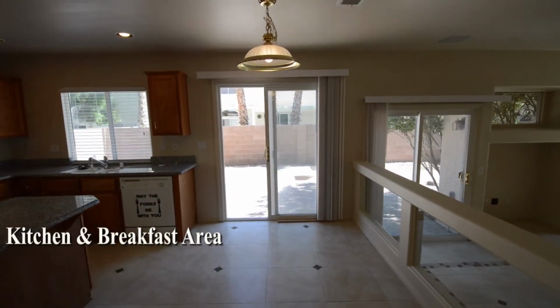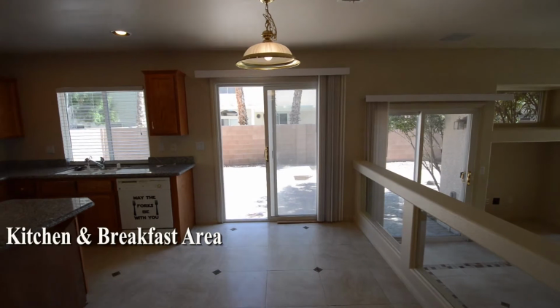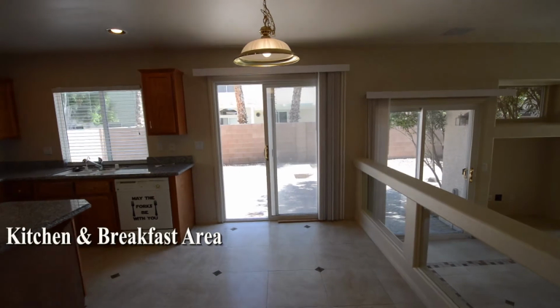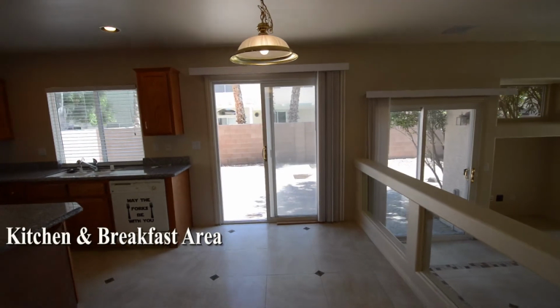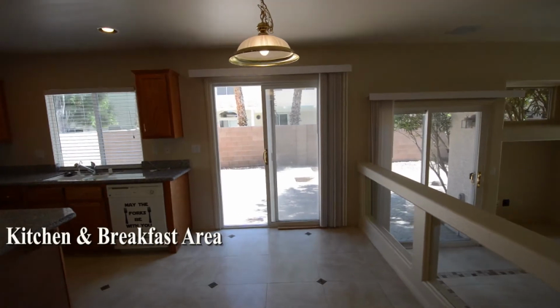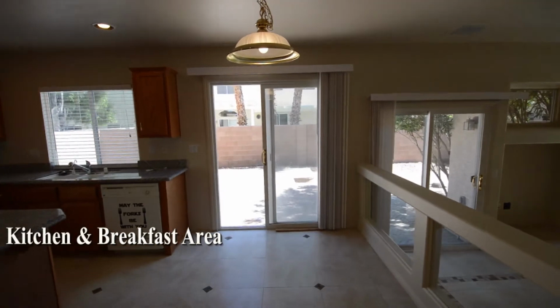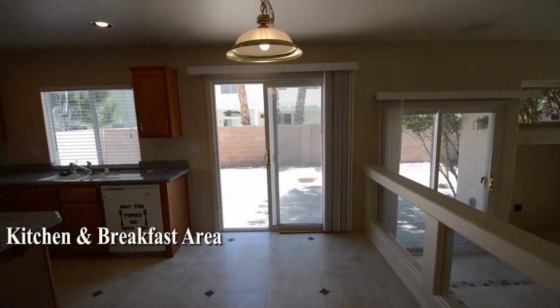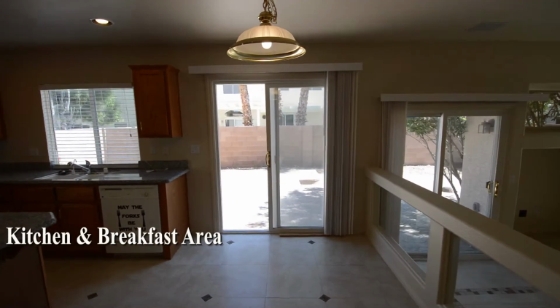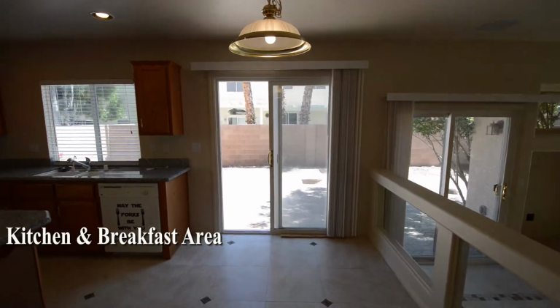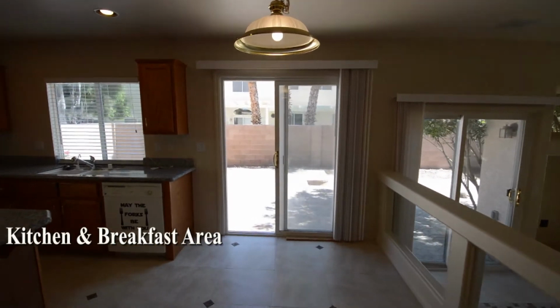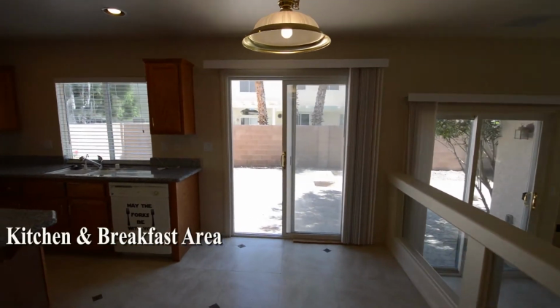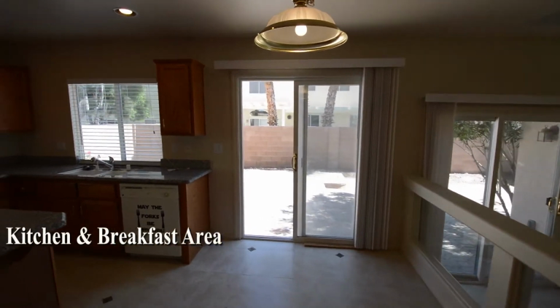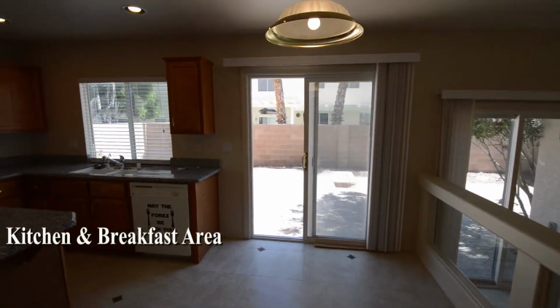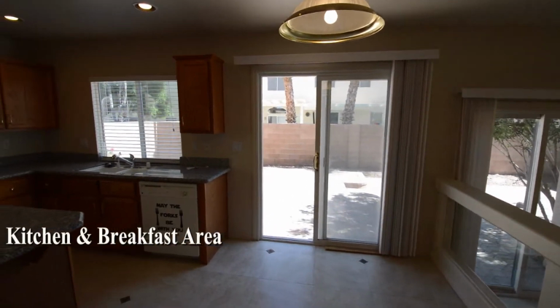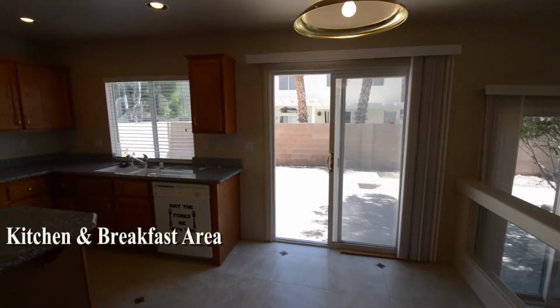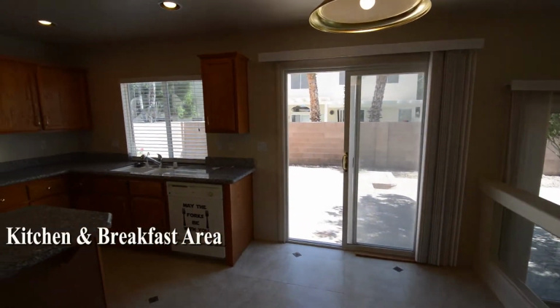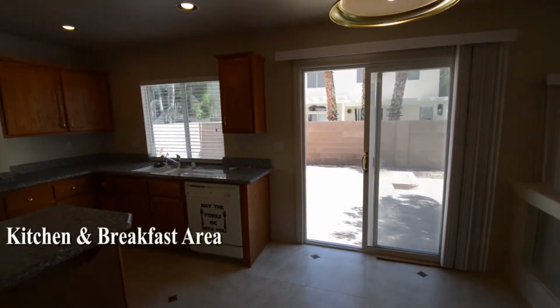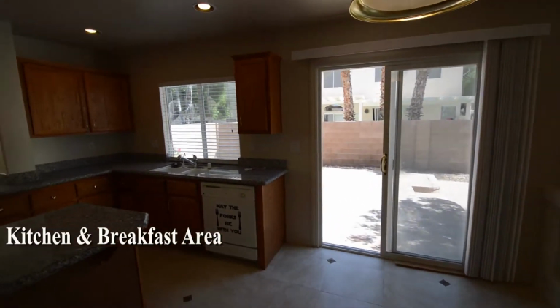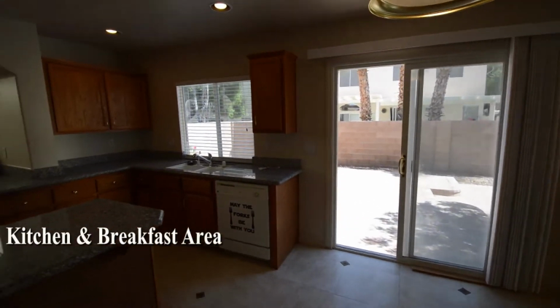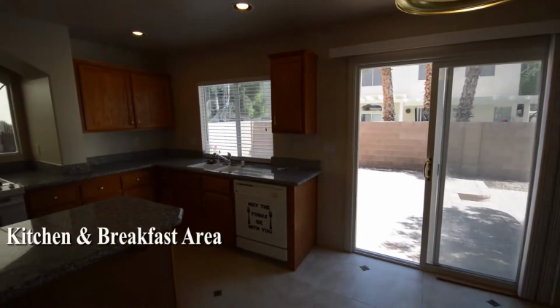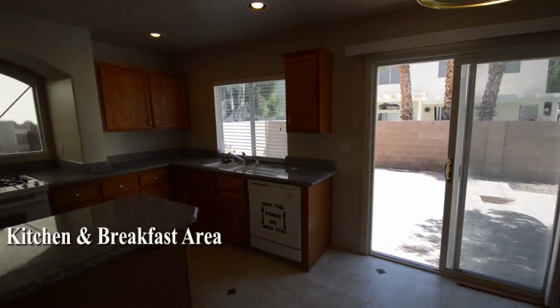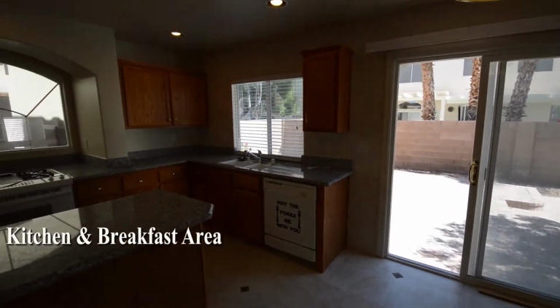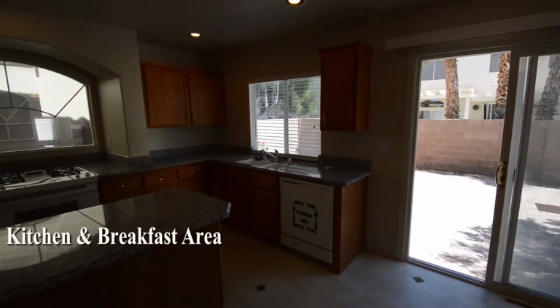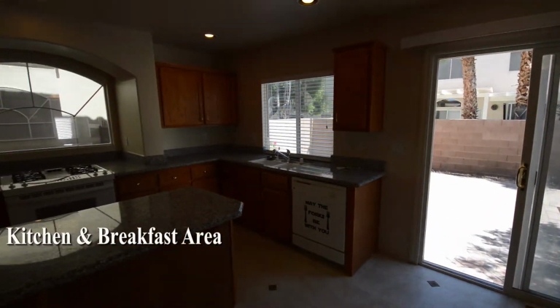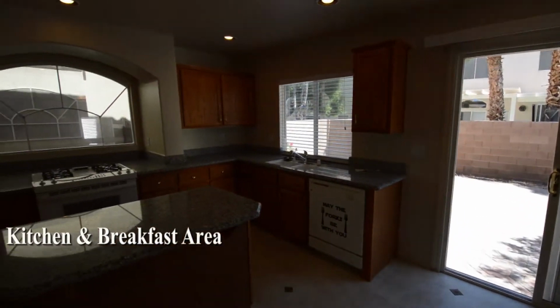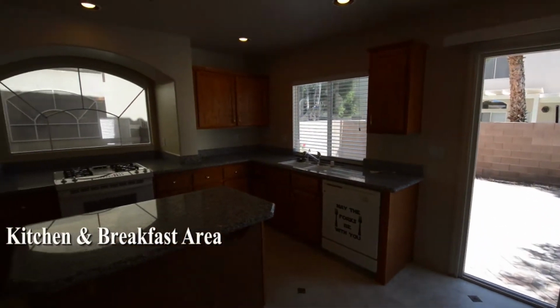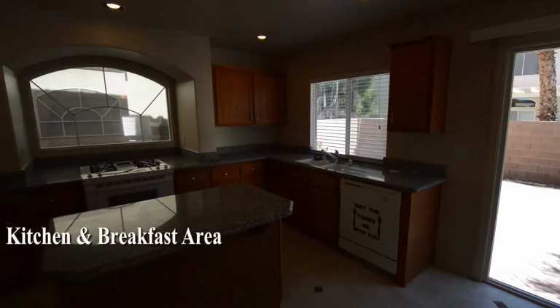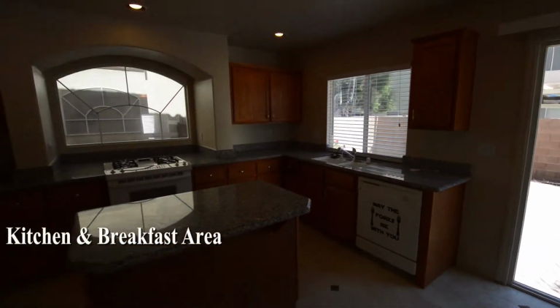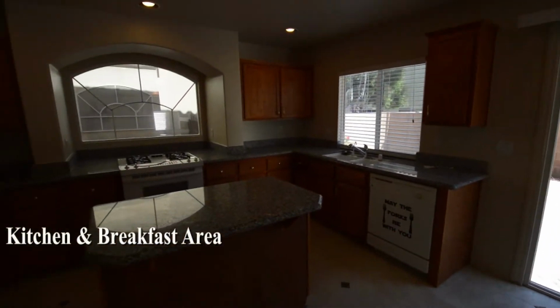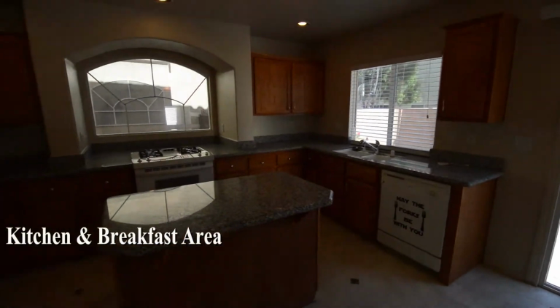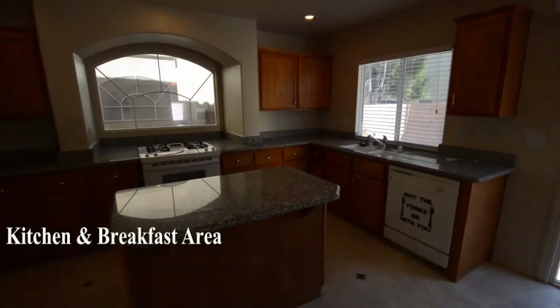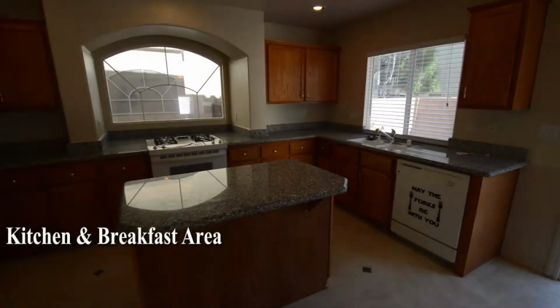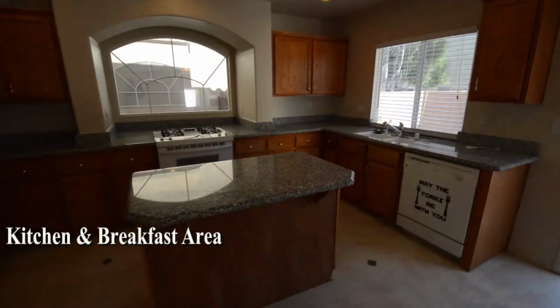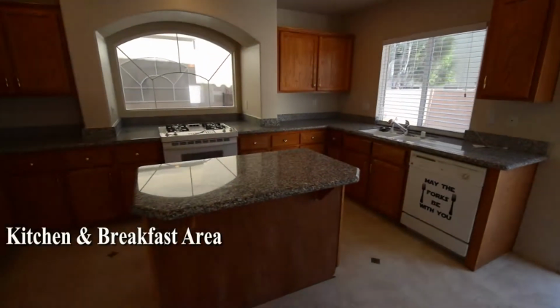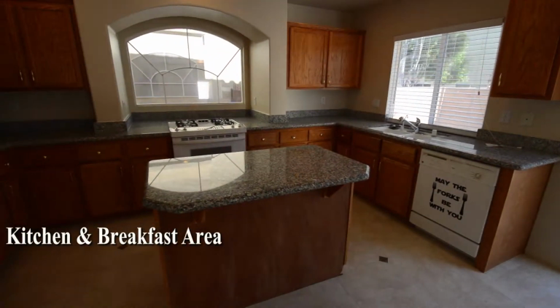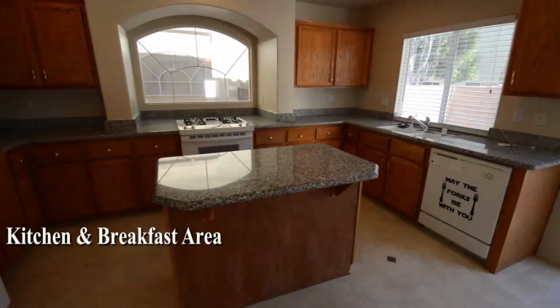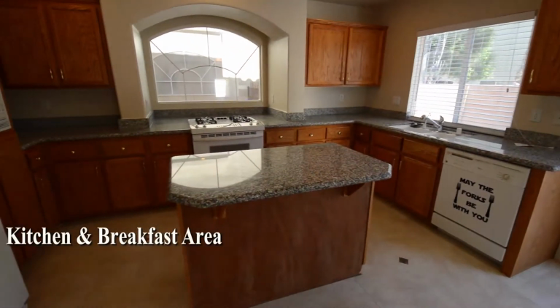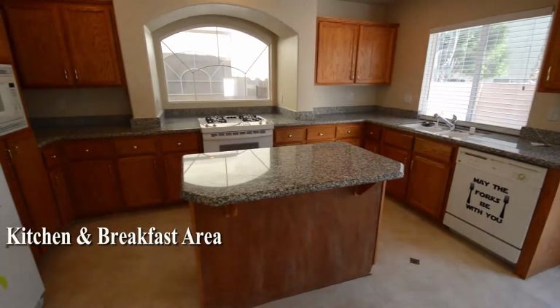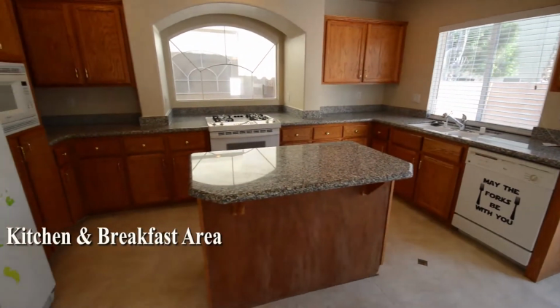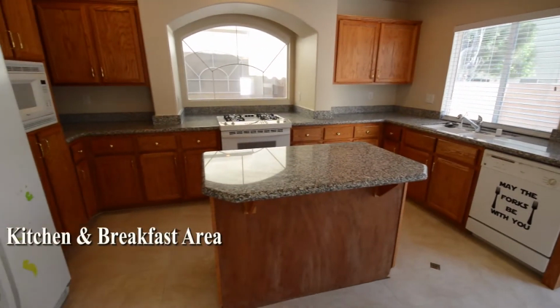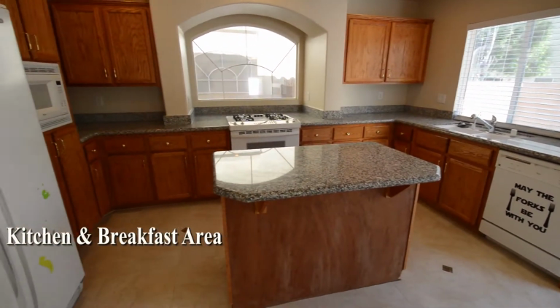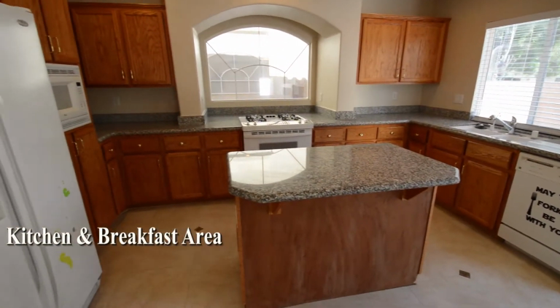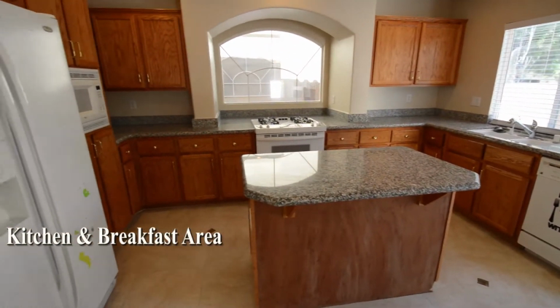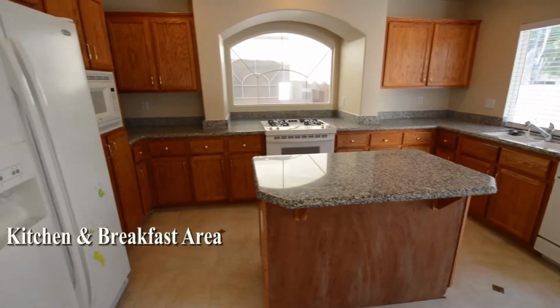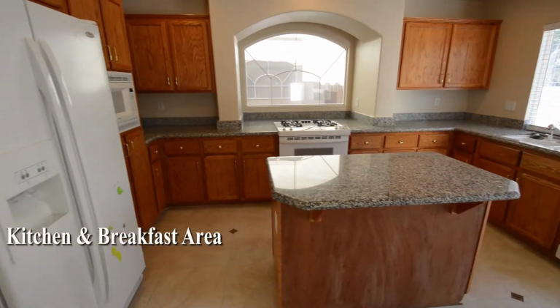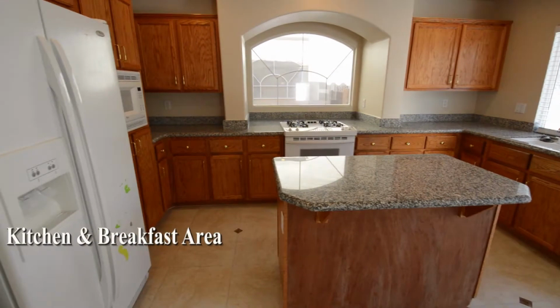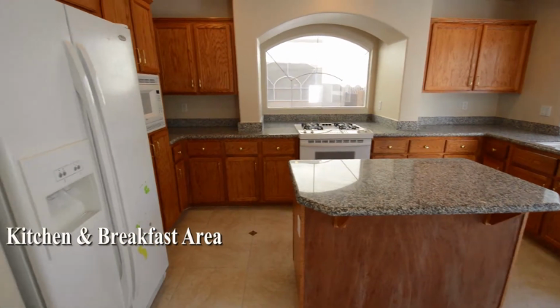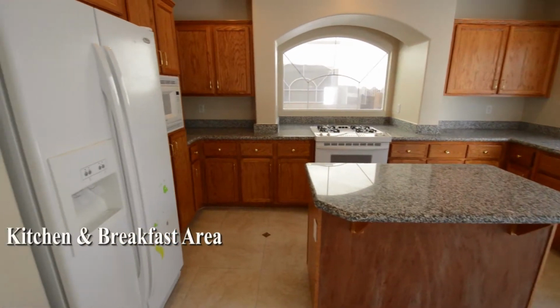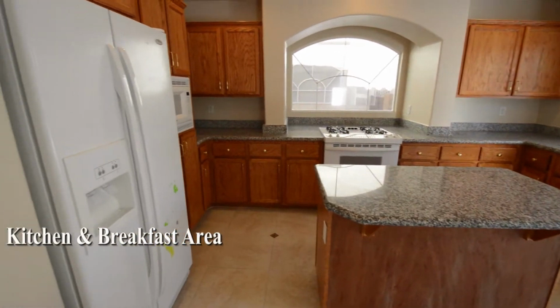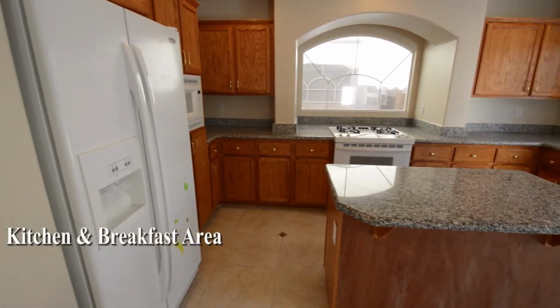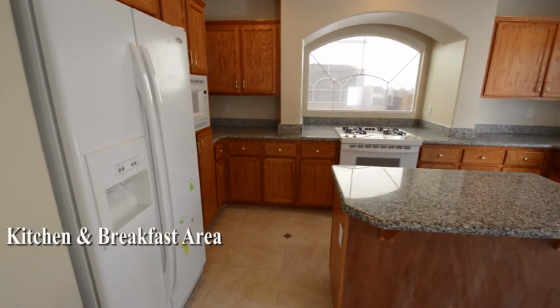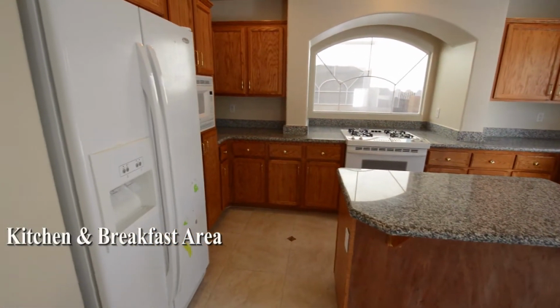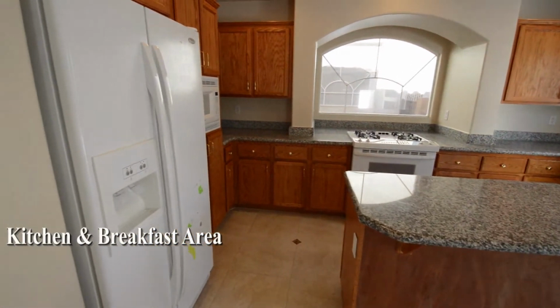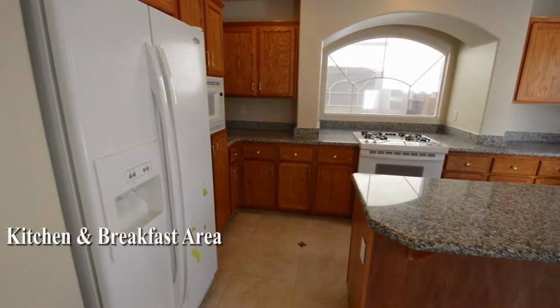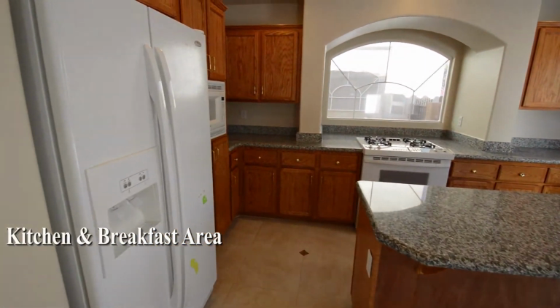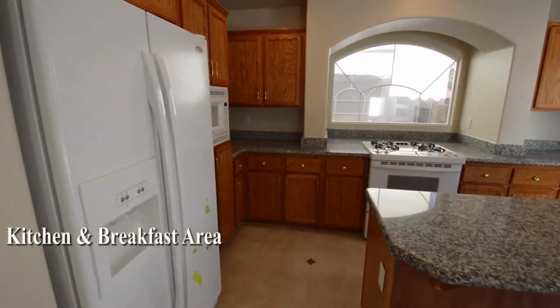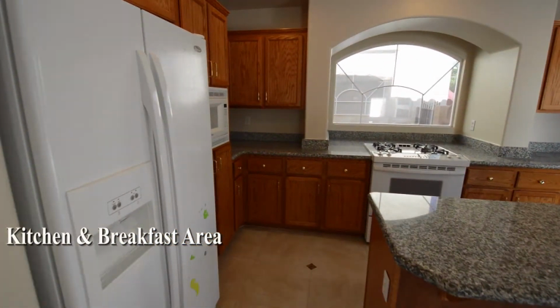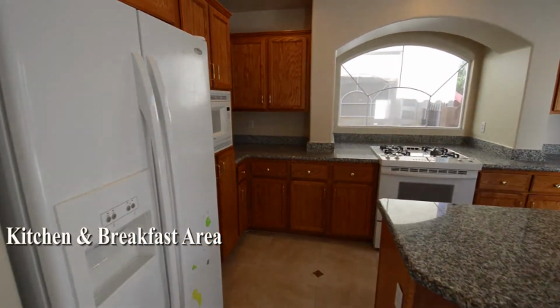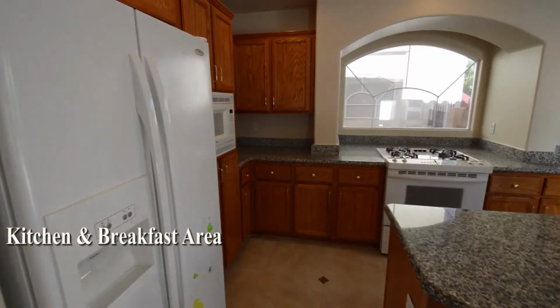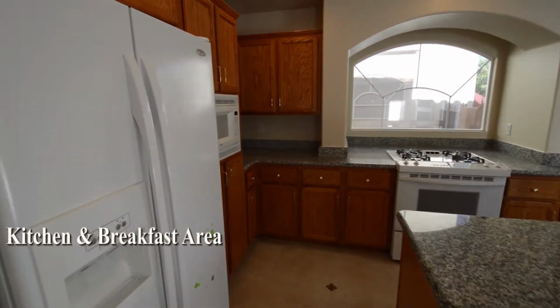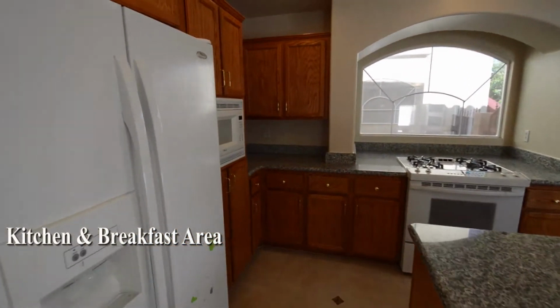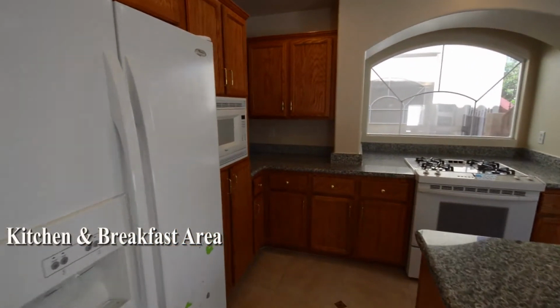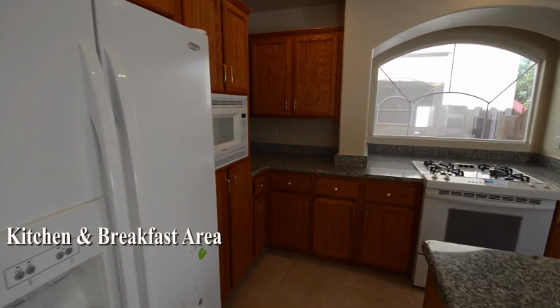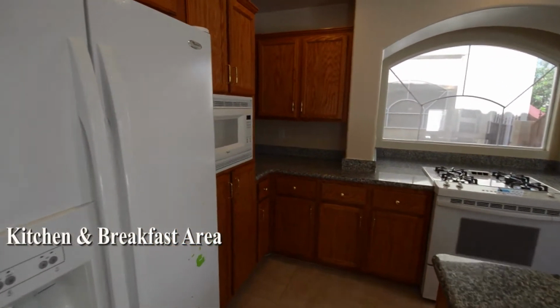The kitchen and breakfast area has a tile floor, hanging light, patio door, center island, granite counters, and all the appliances.